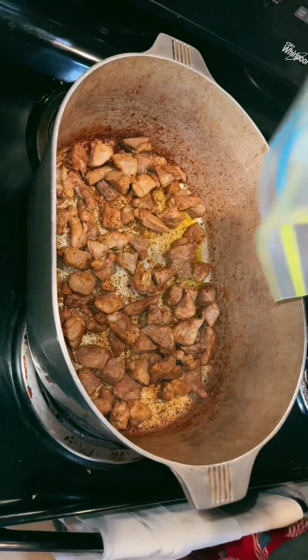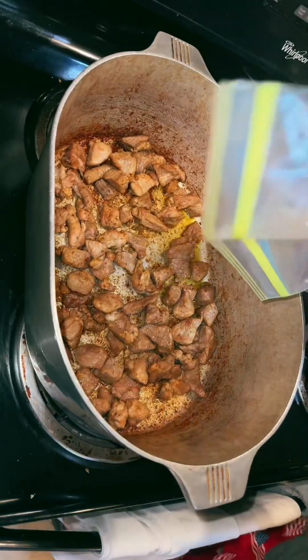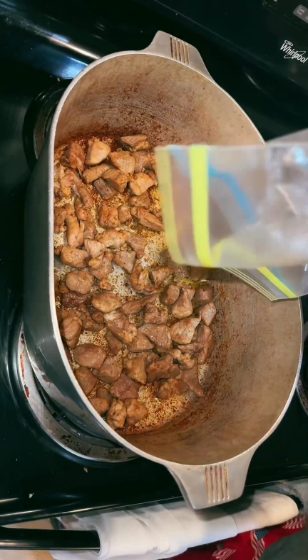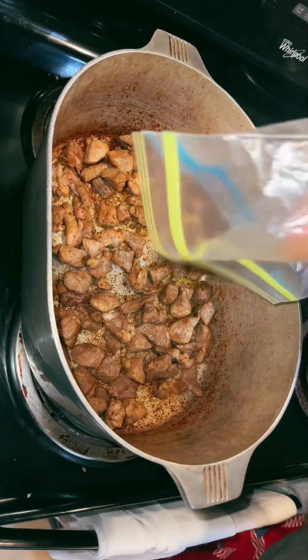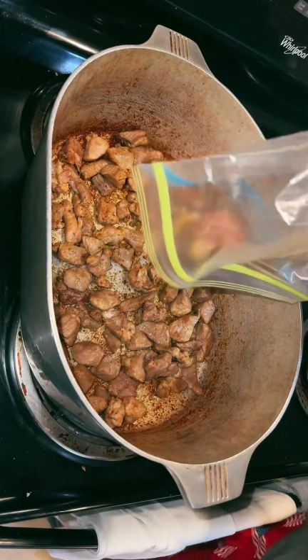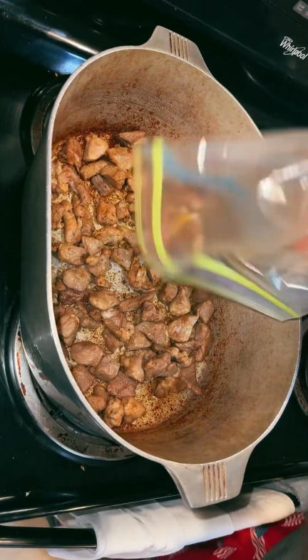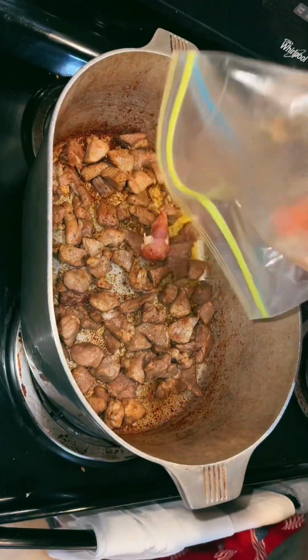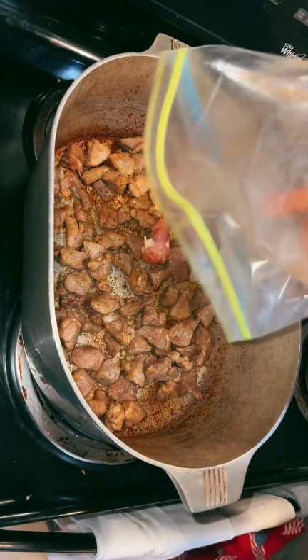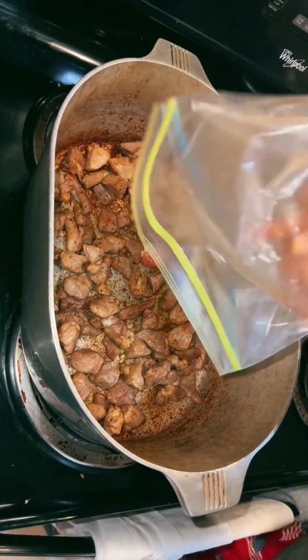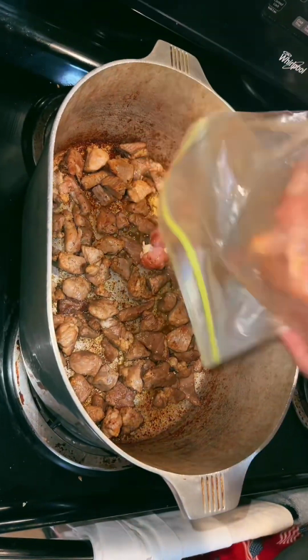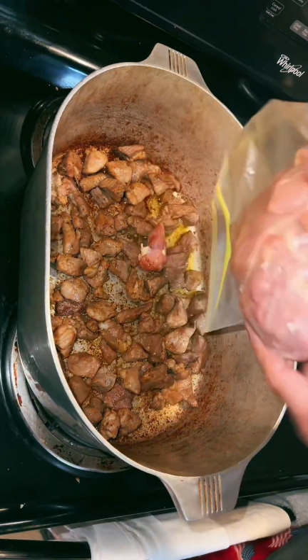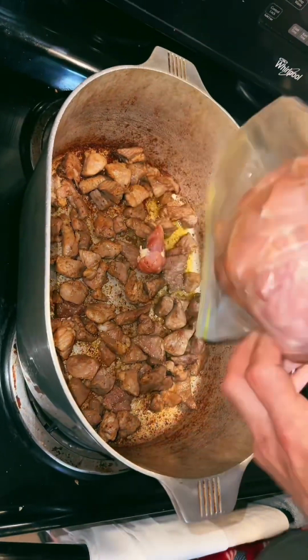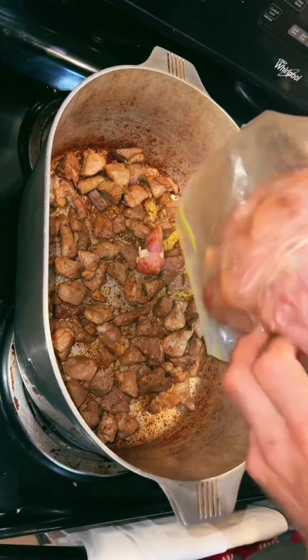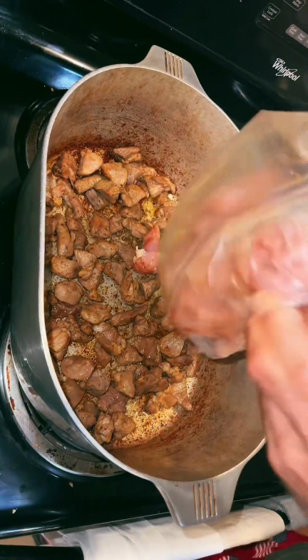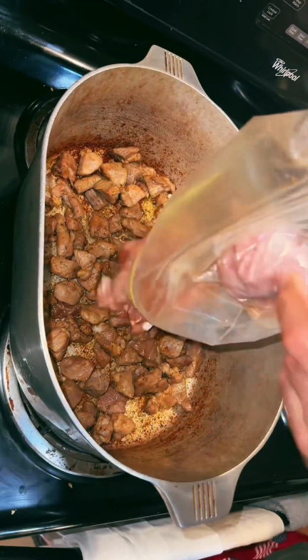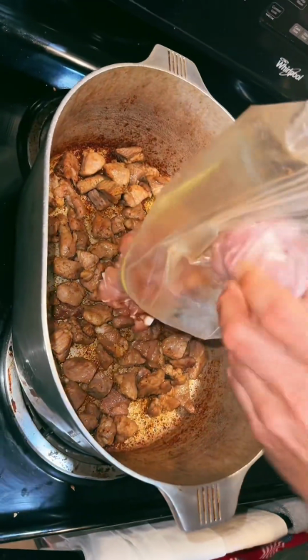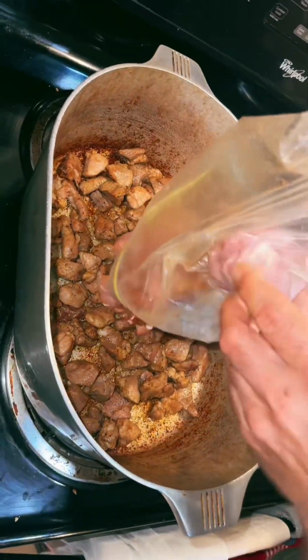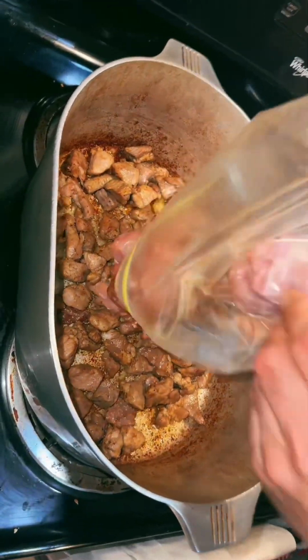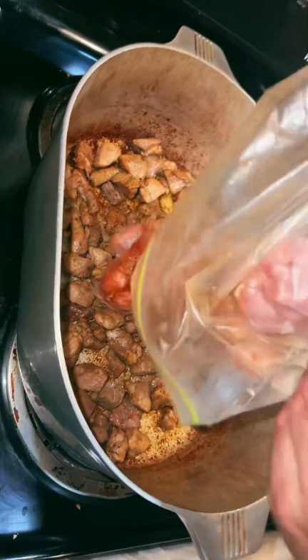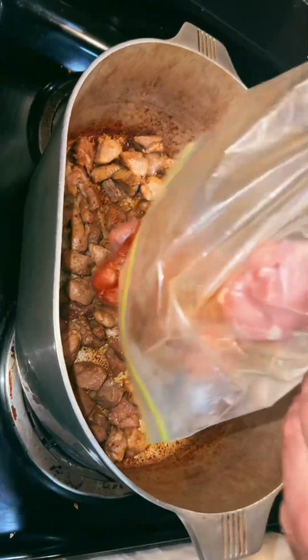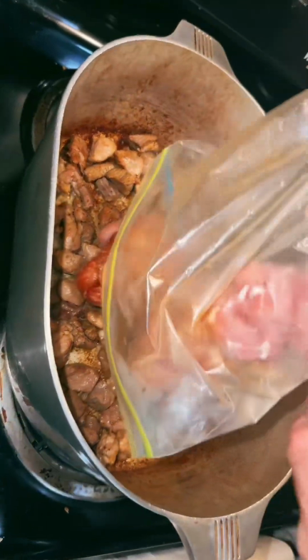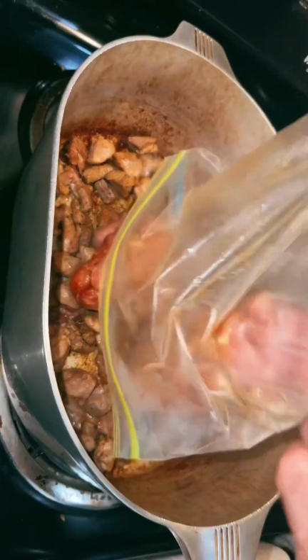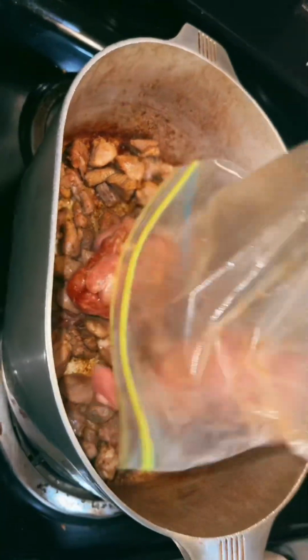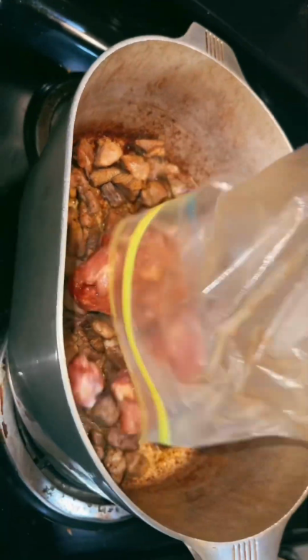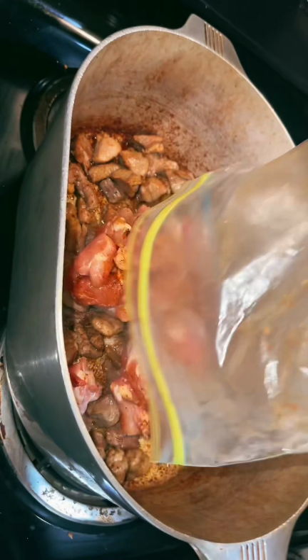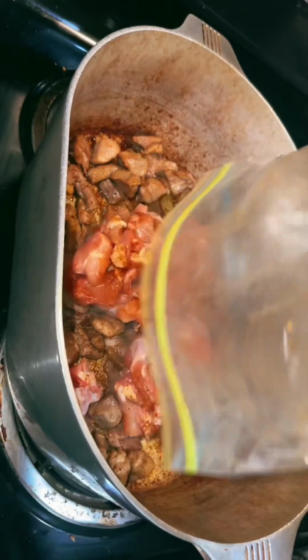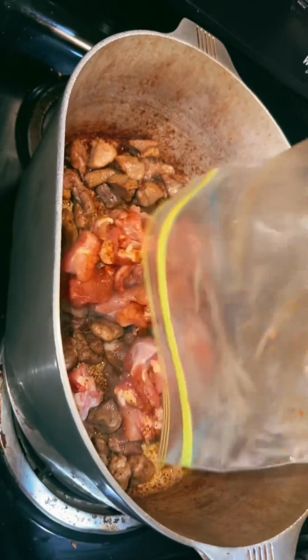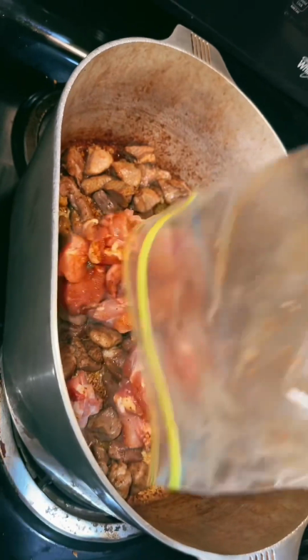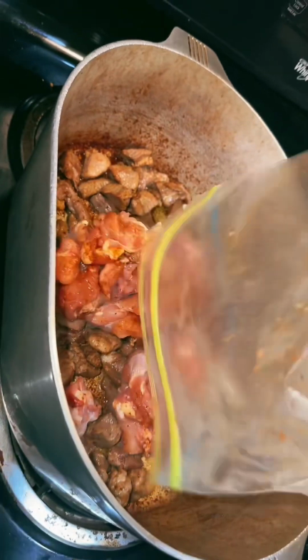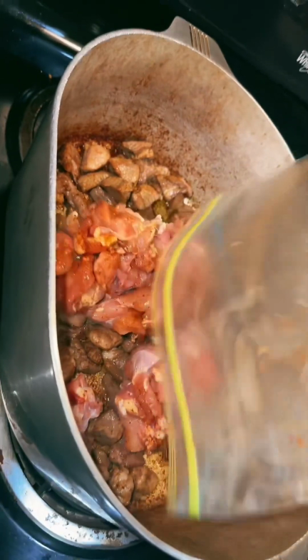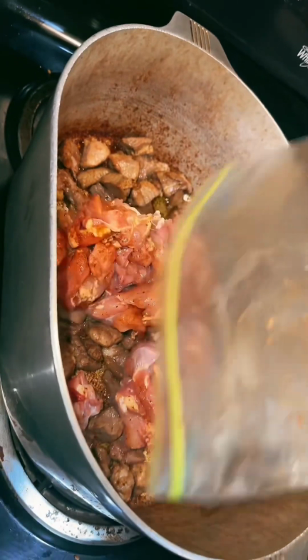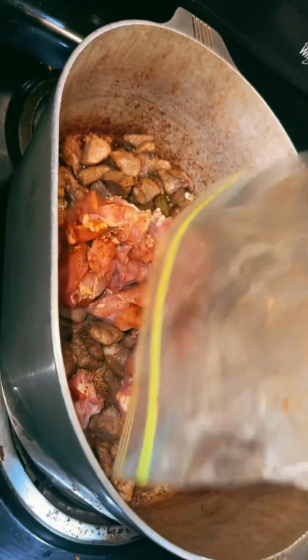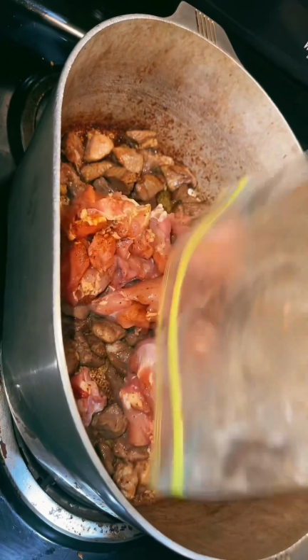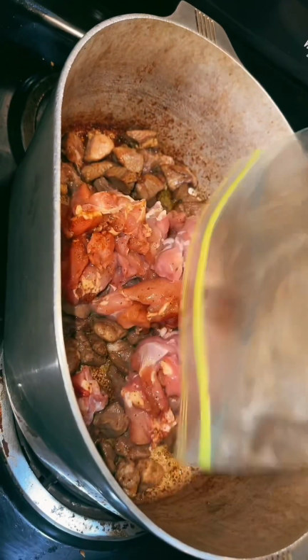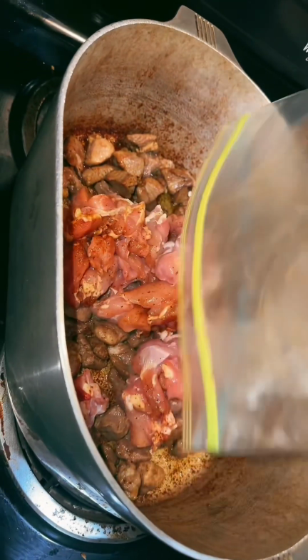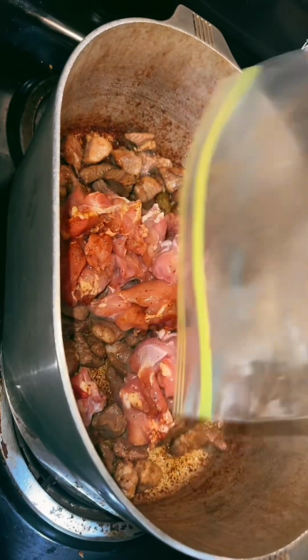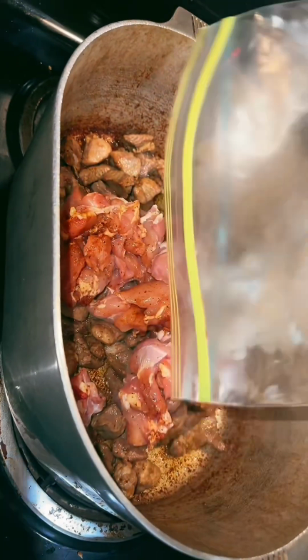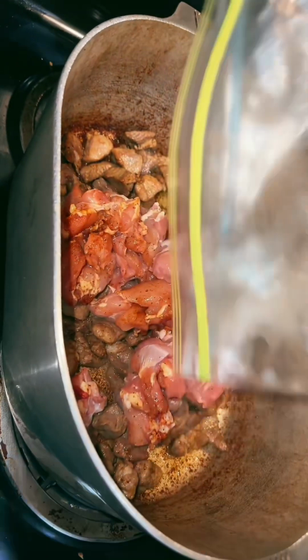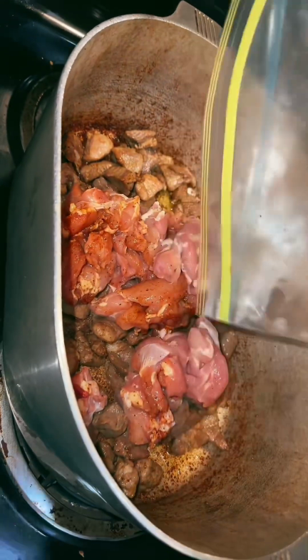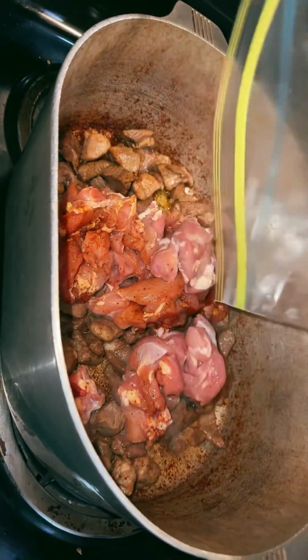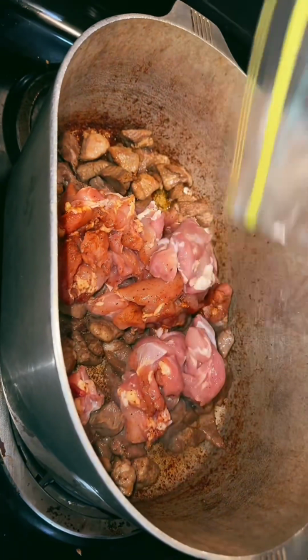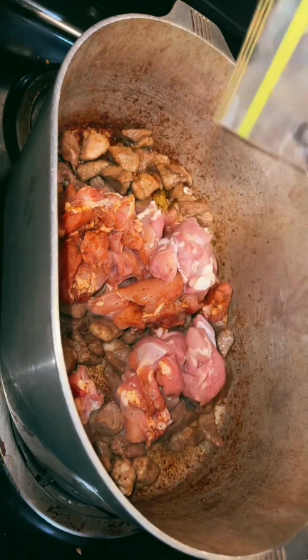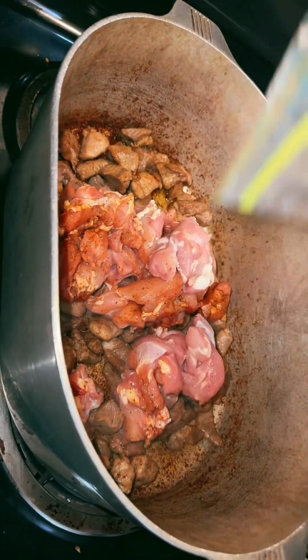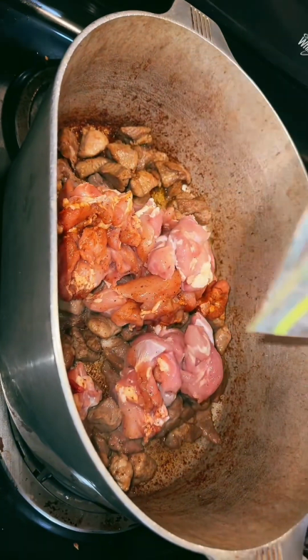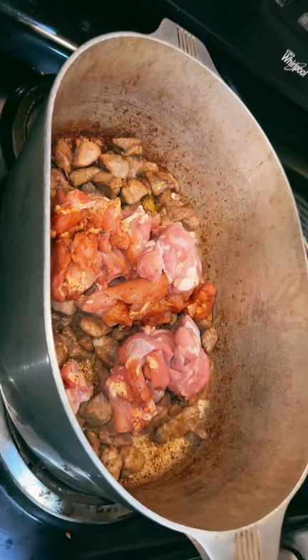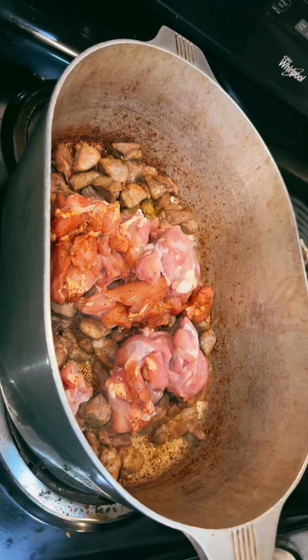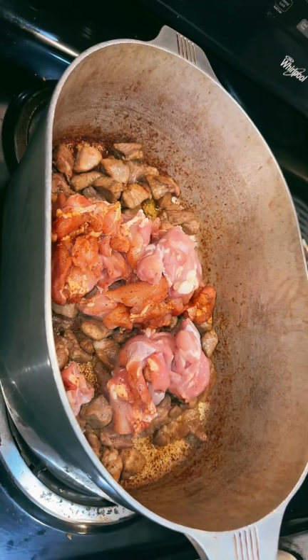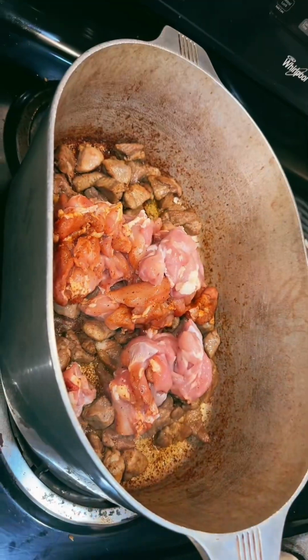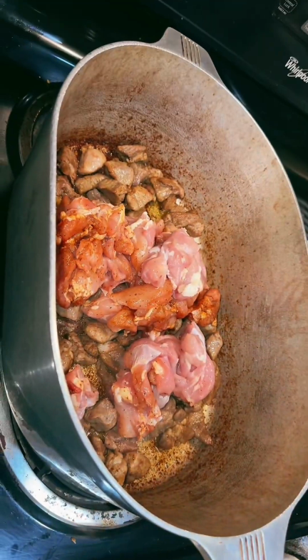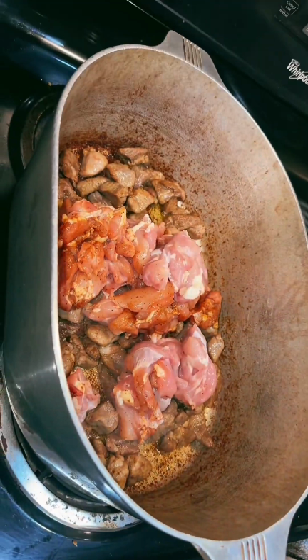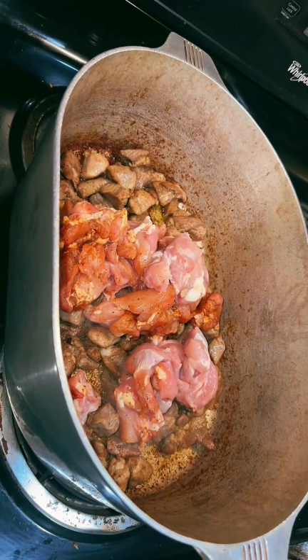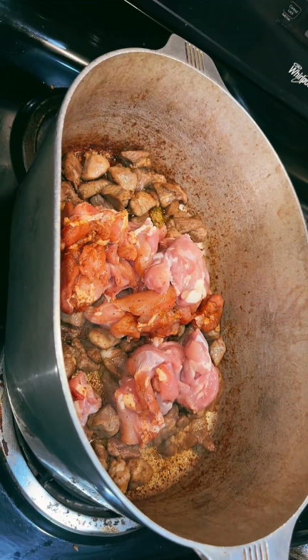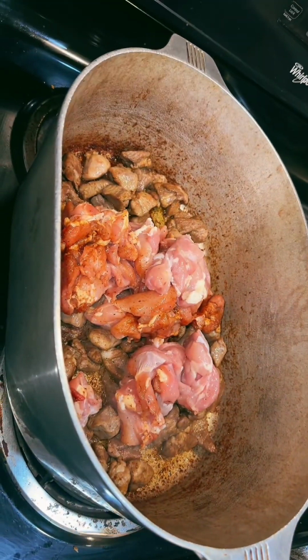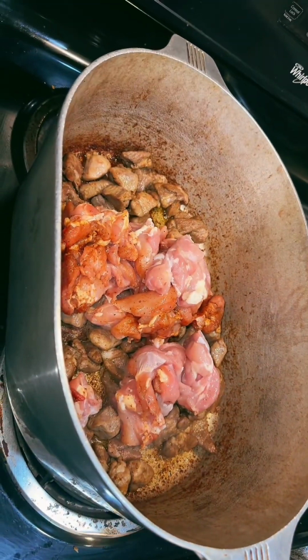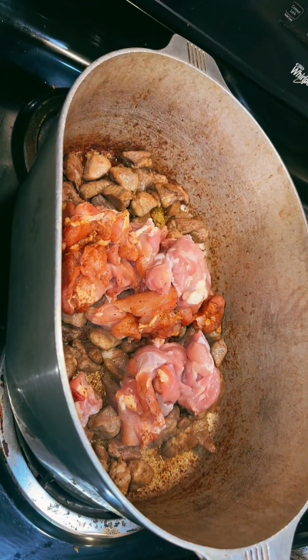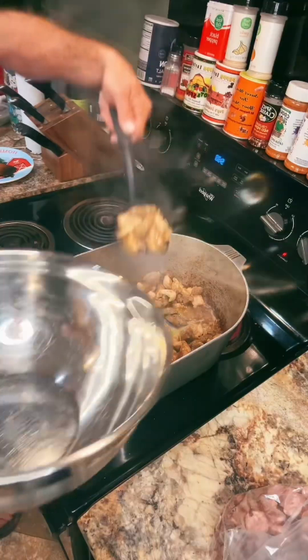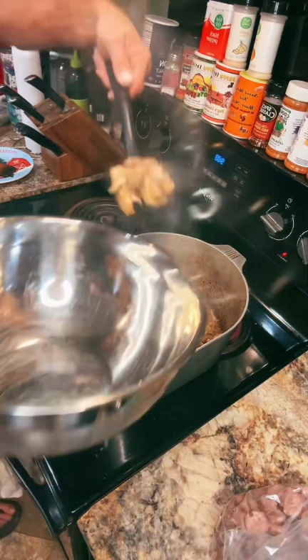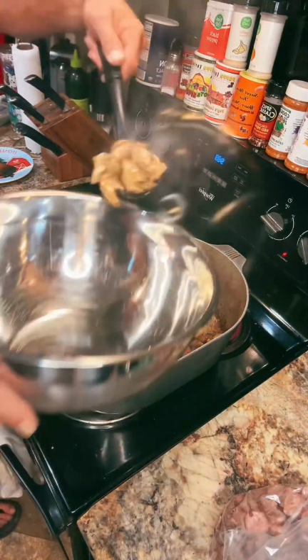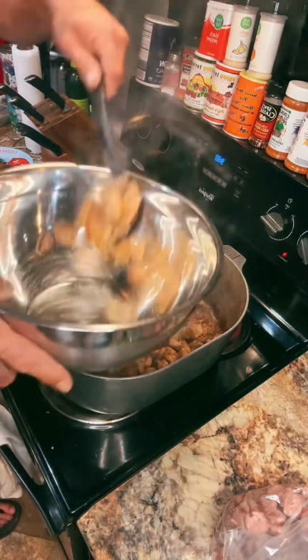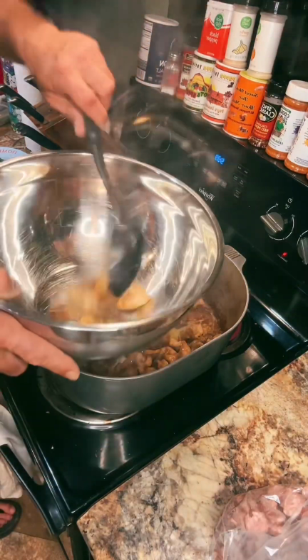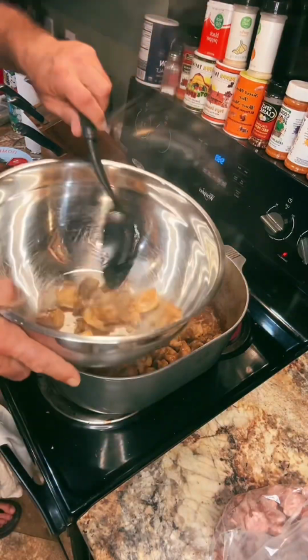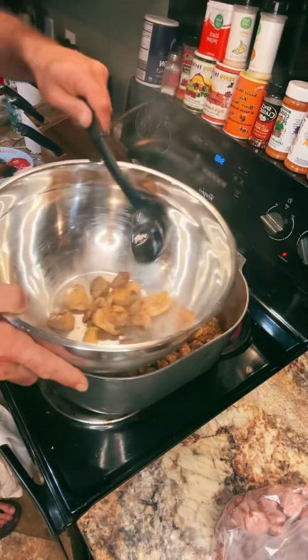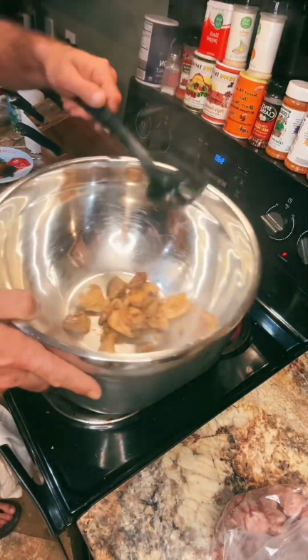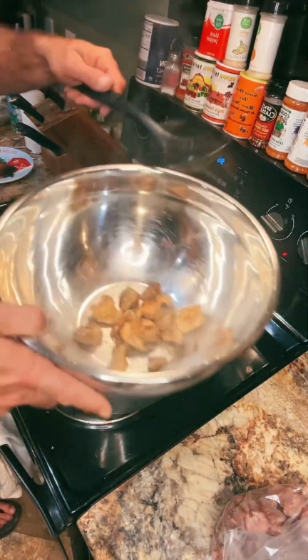Two pounds of chicken thighs in there, seasoned with Sweet Heat, right on top of the pork. We're gonna cook it another 10, 12 minutes. Take up all that meat.